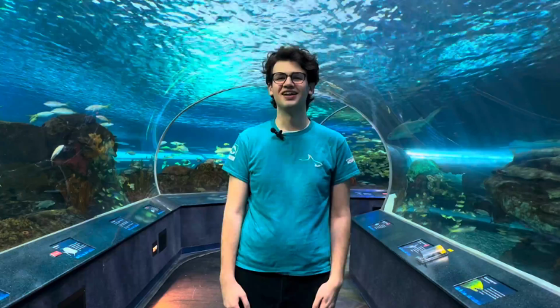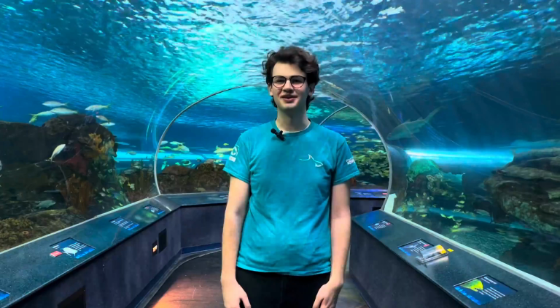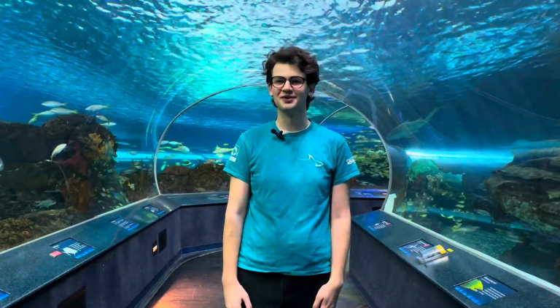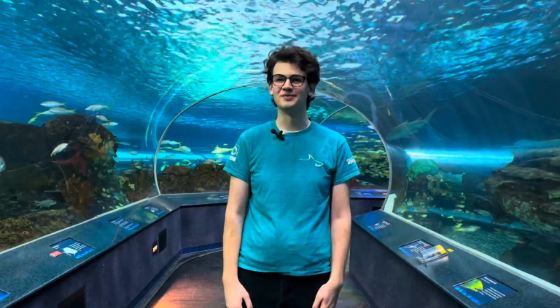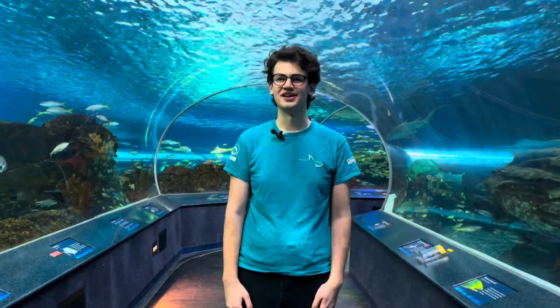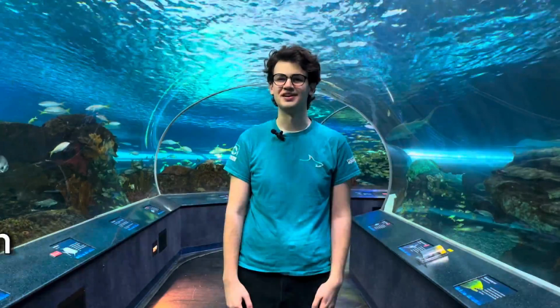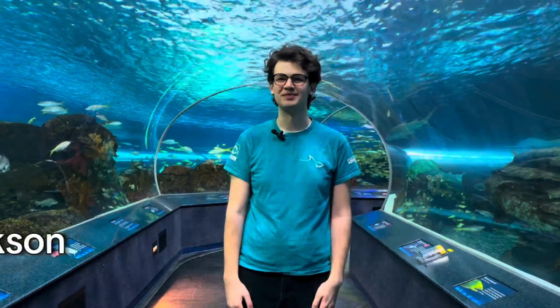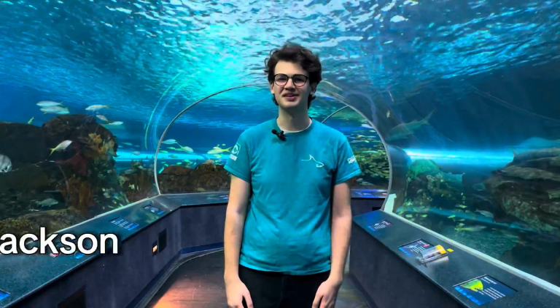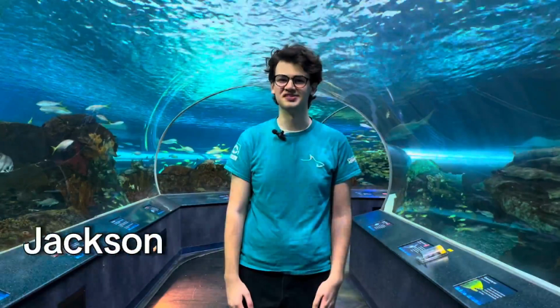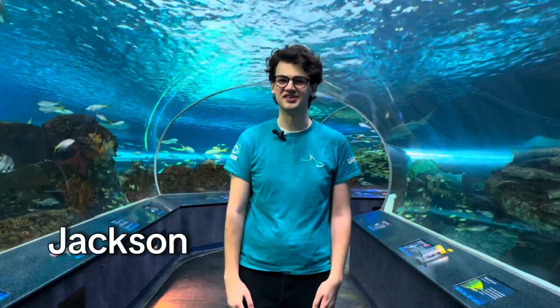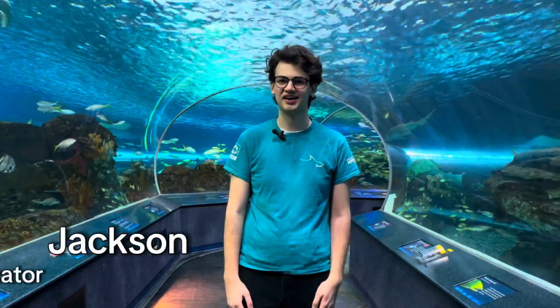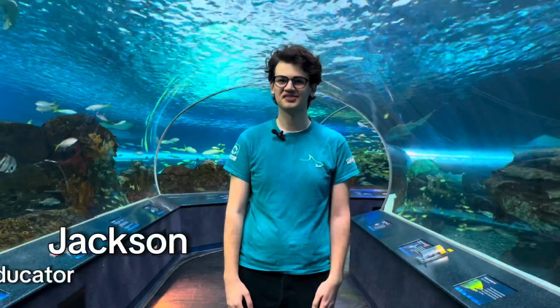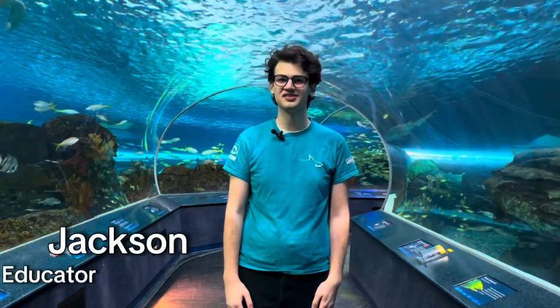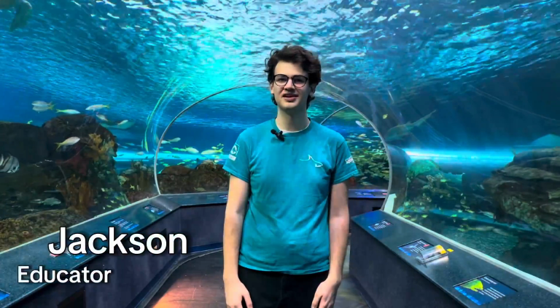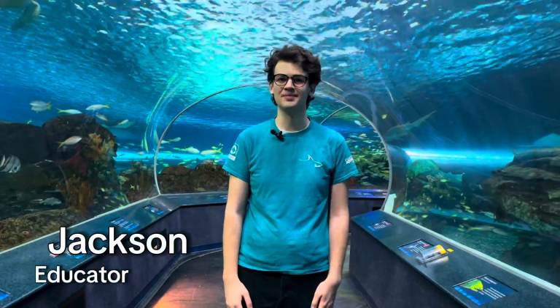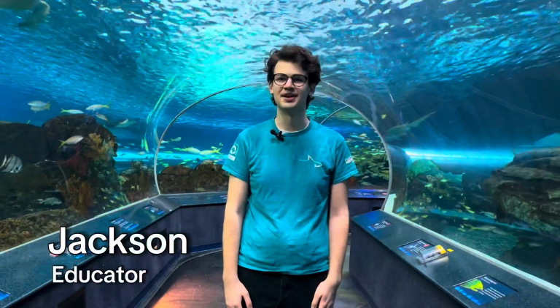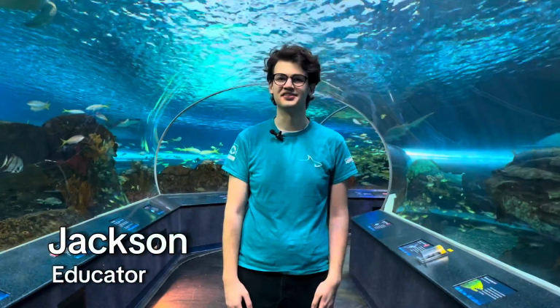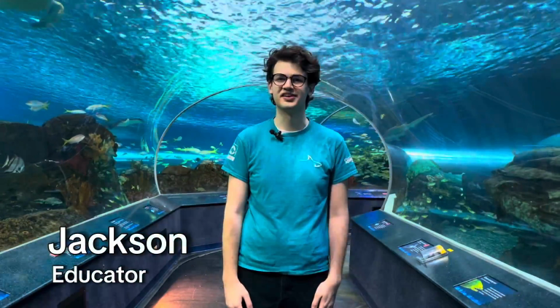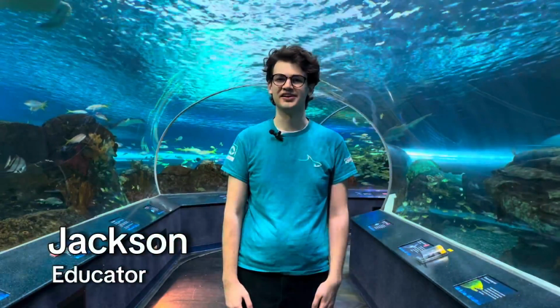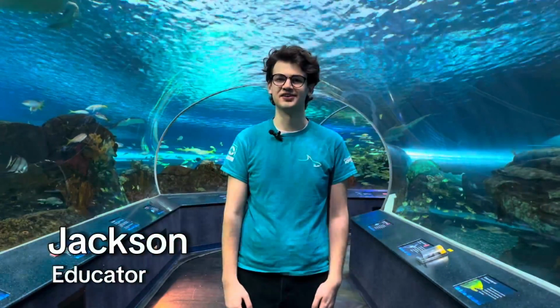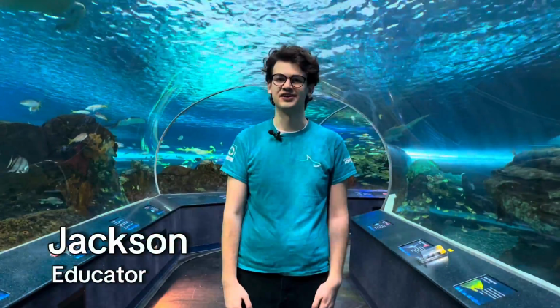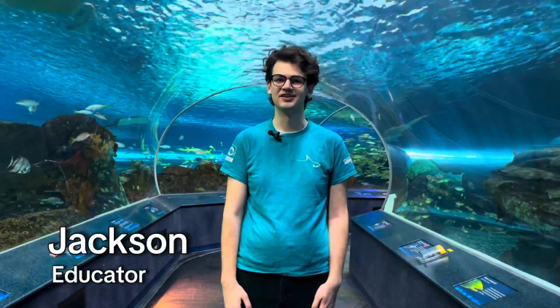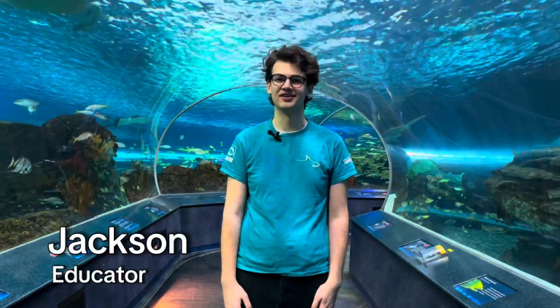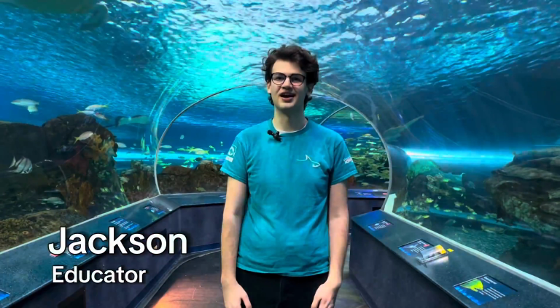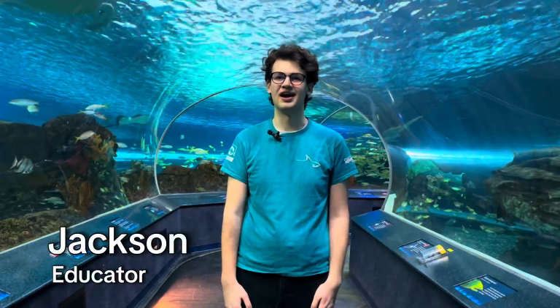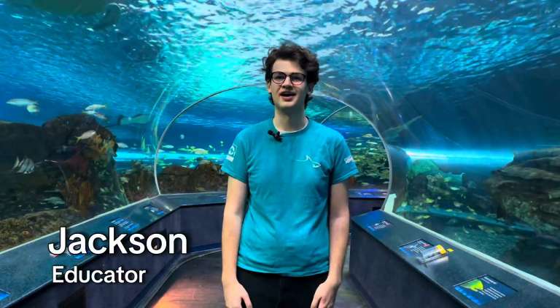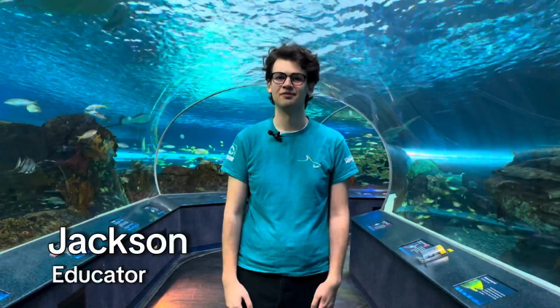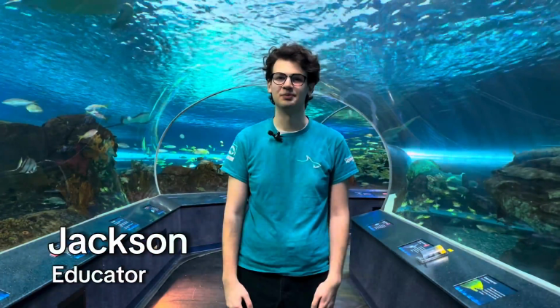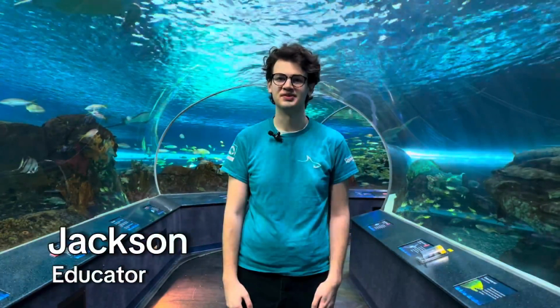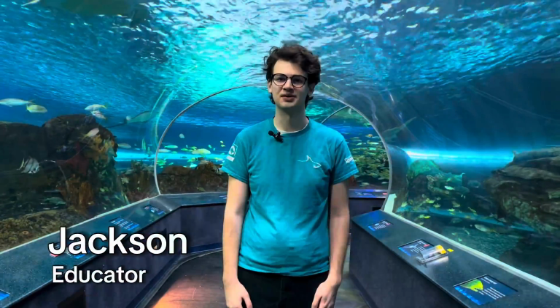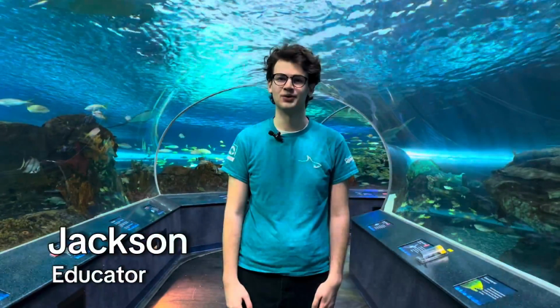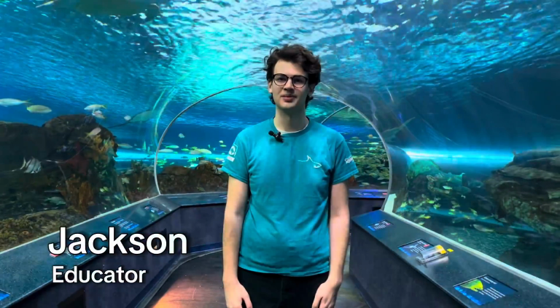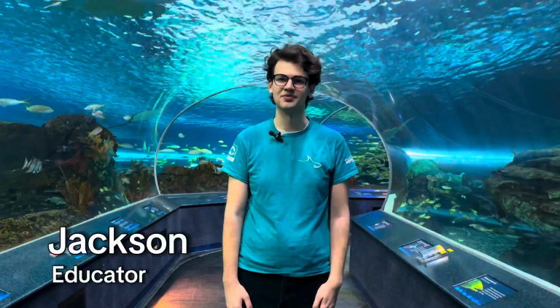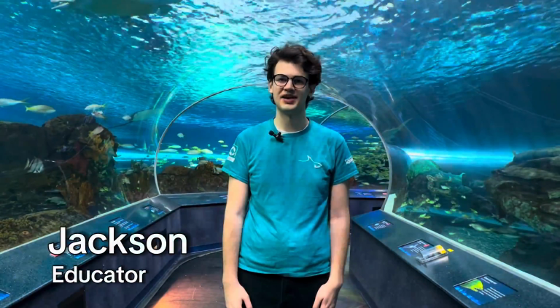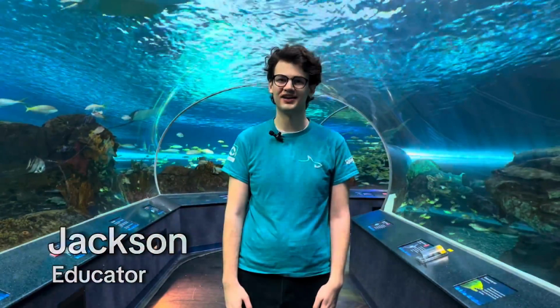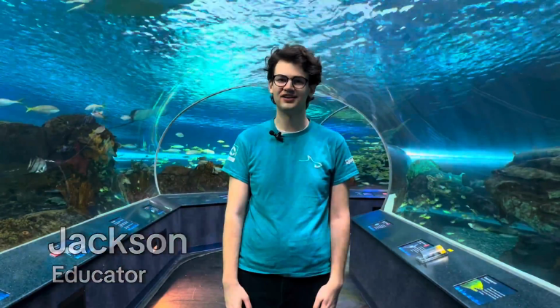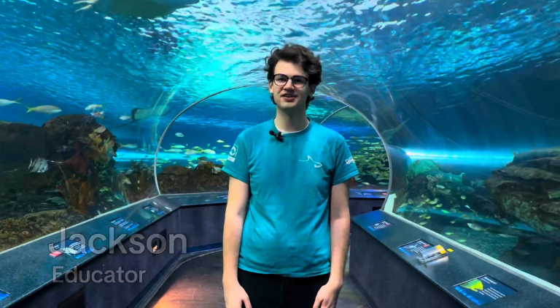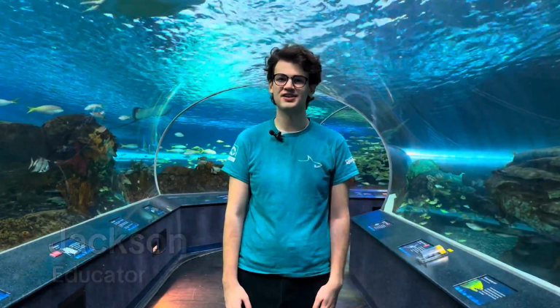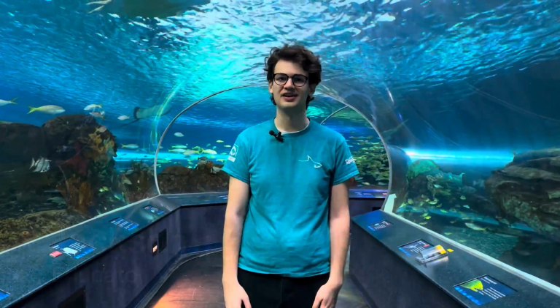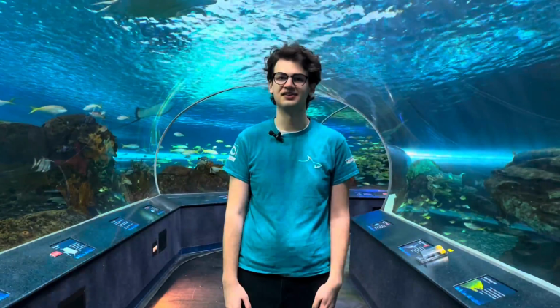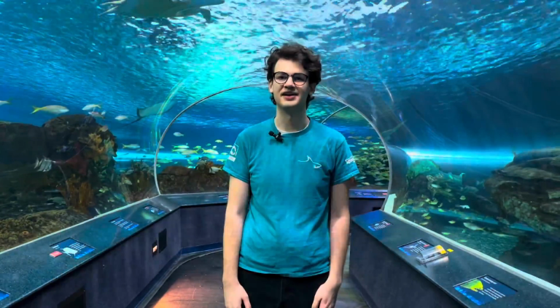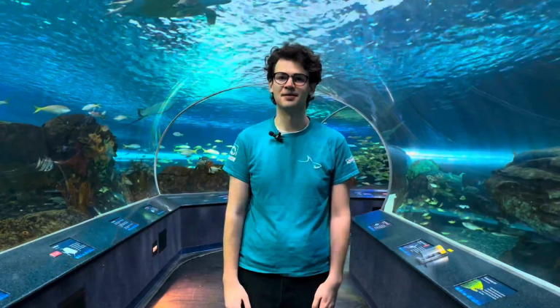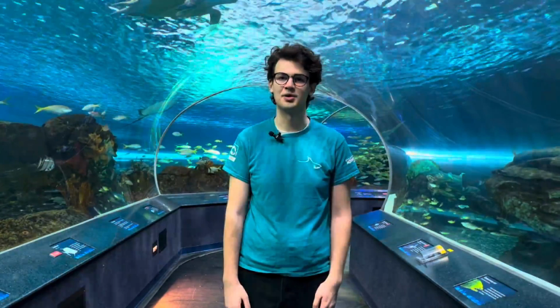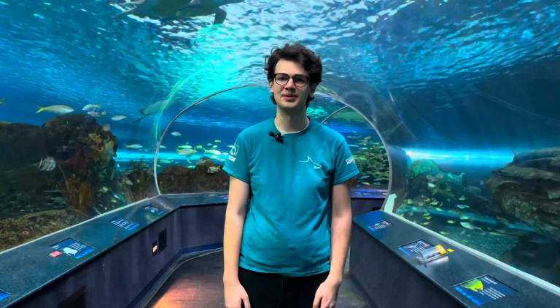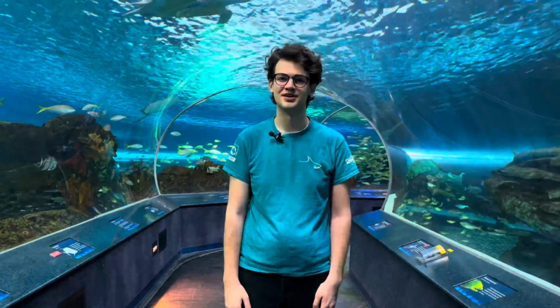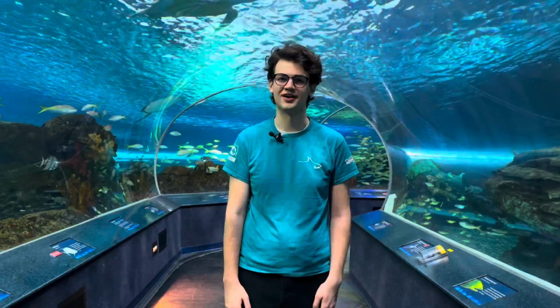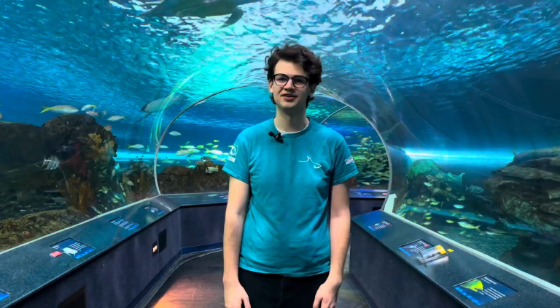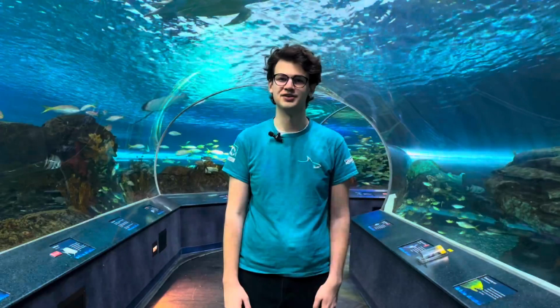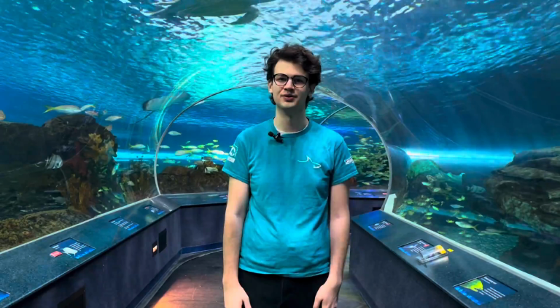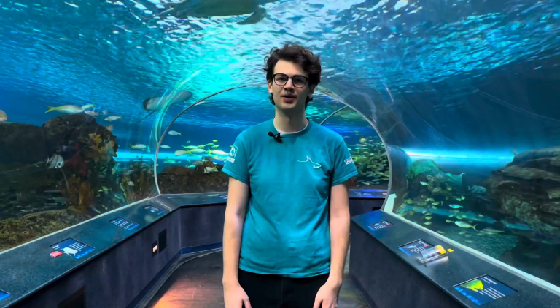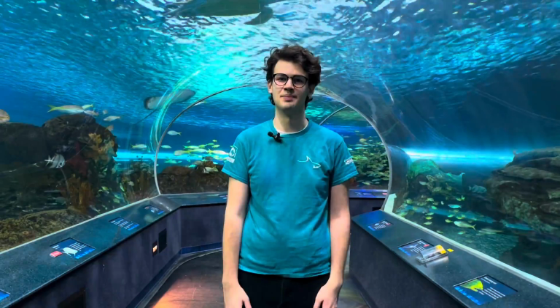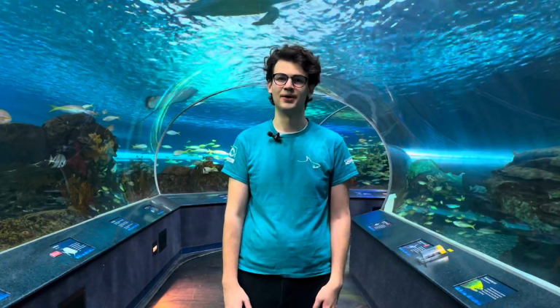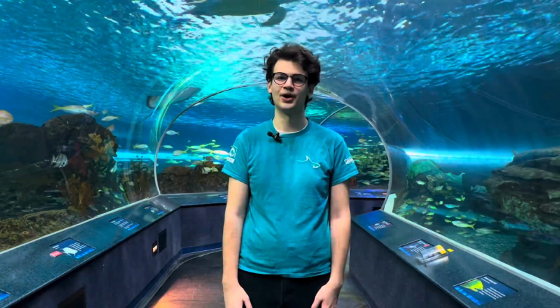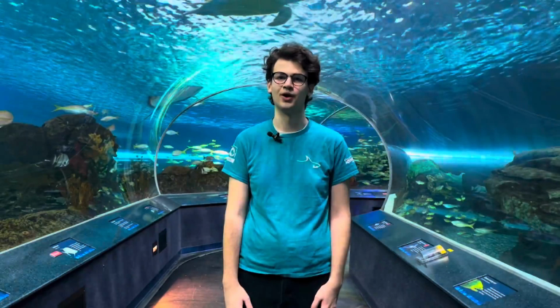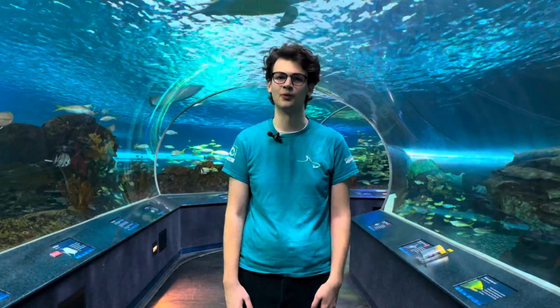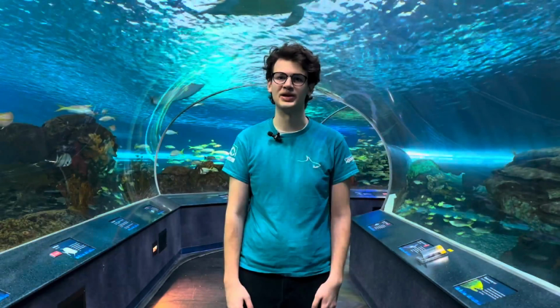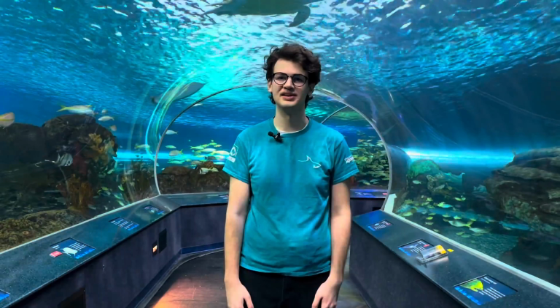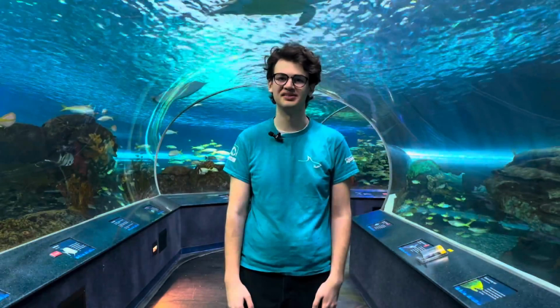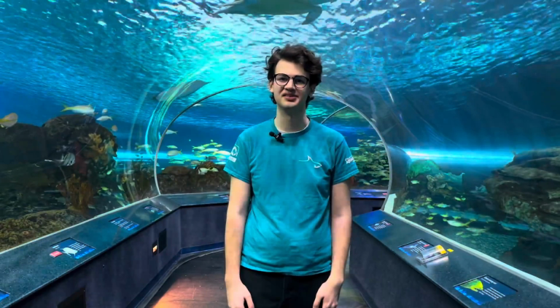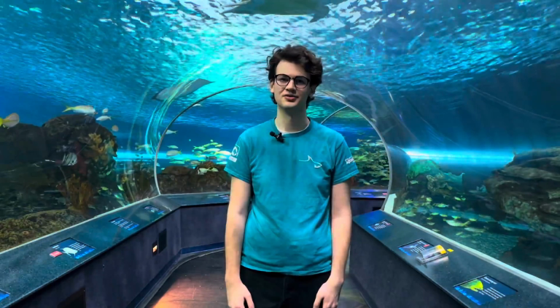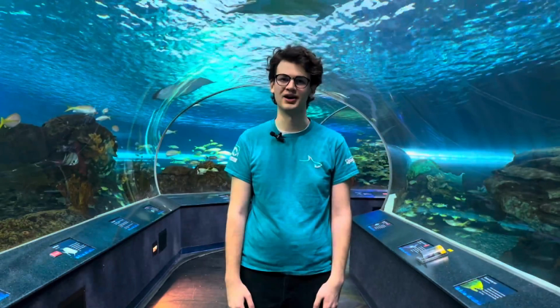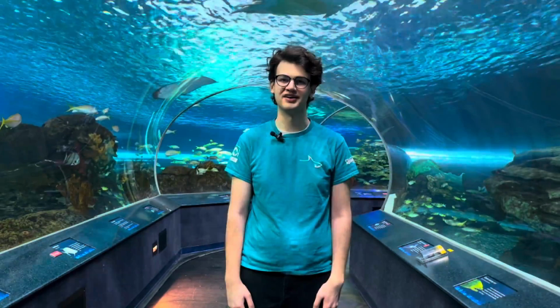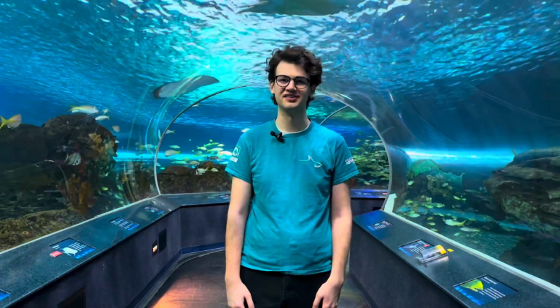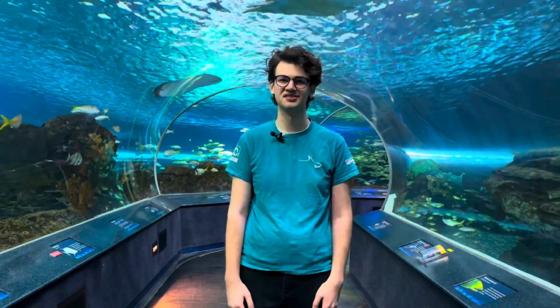Hello, my name is Jackson. I'm an educator here at Ripley's Aquarium of Canada, and today I'm going to be talking to you about our weedy sea dragons.